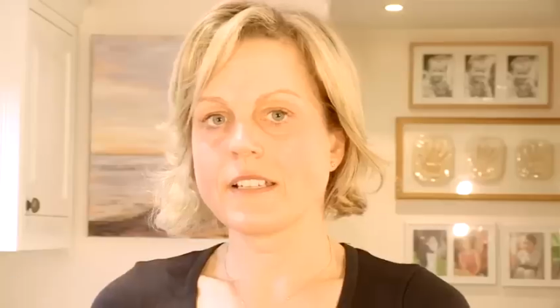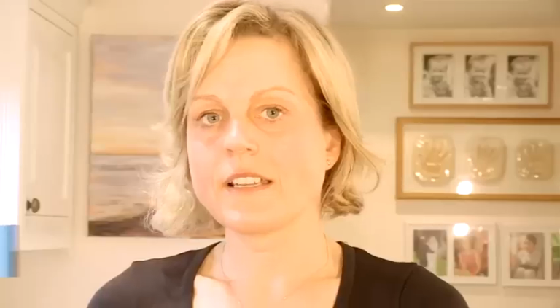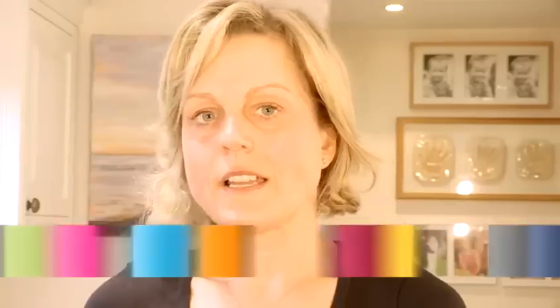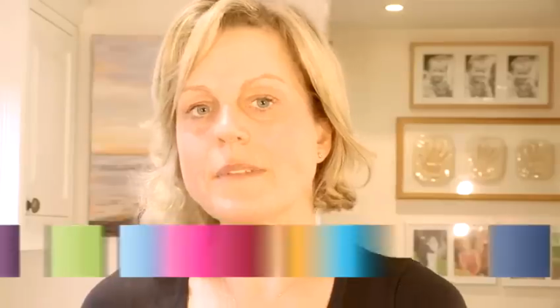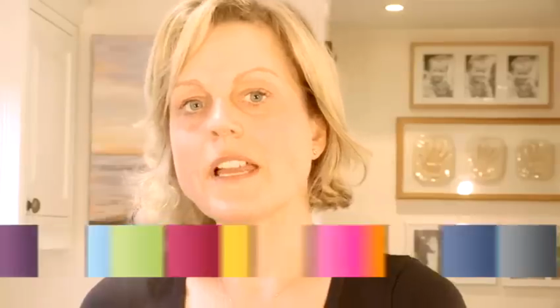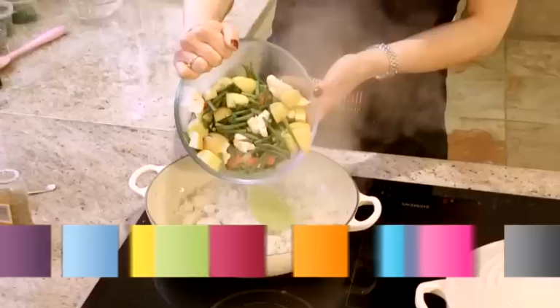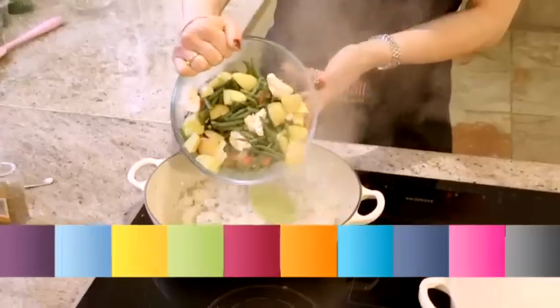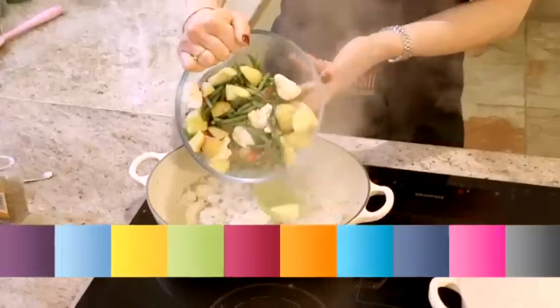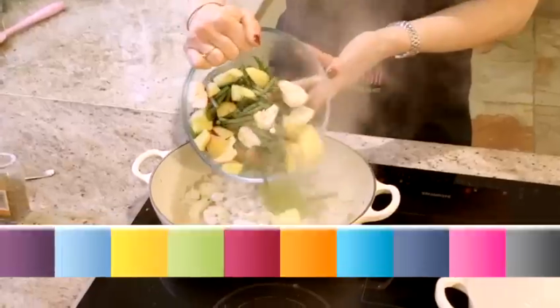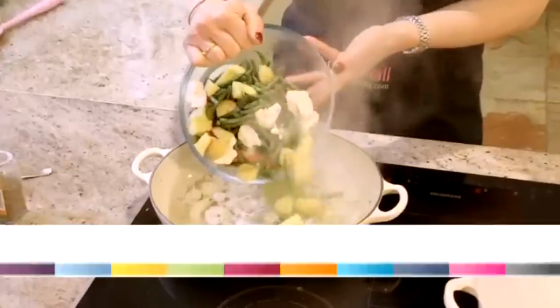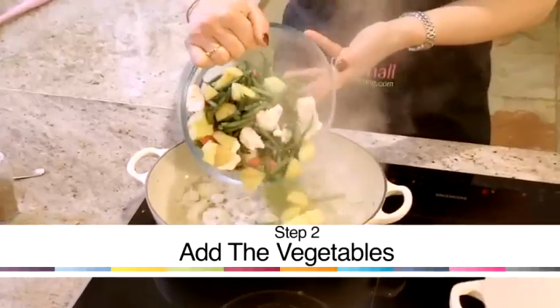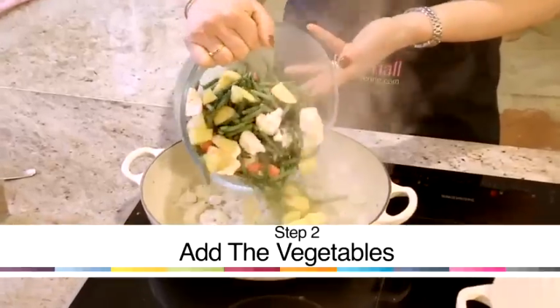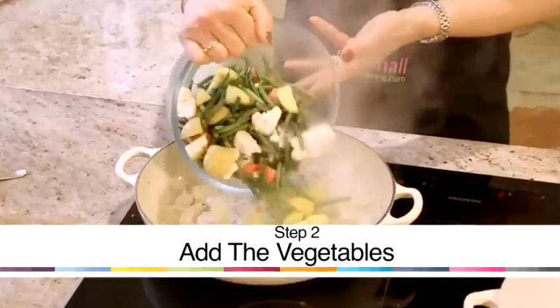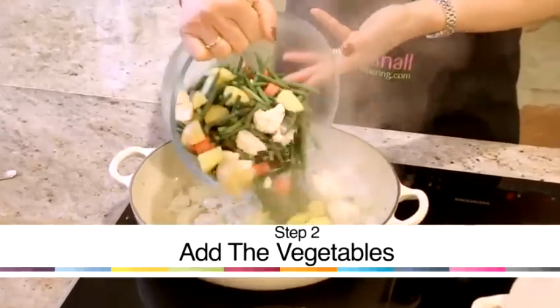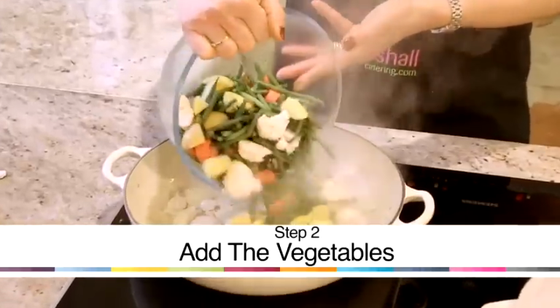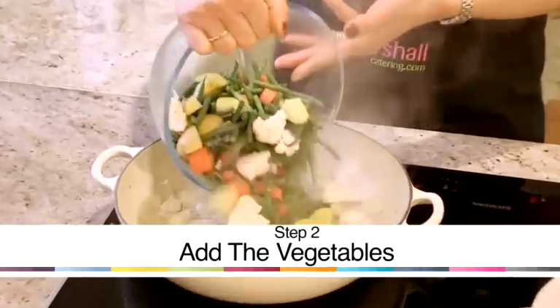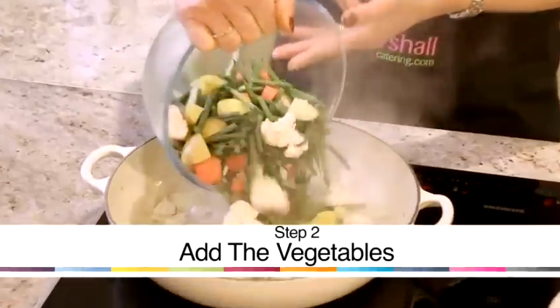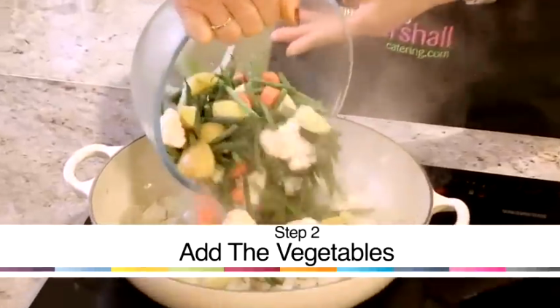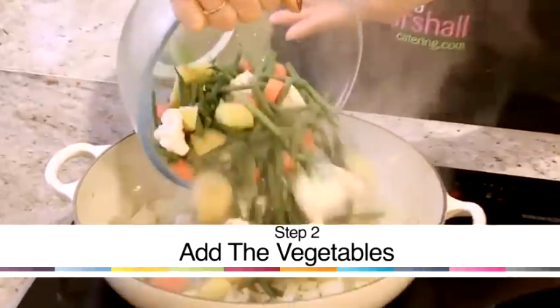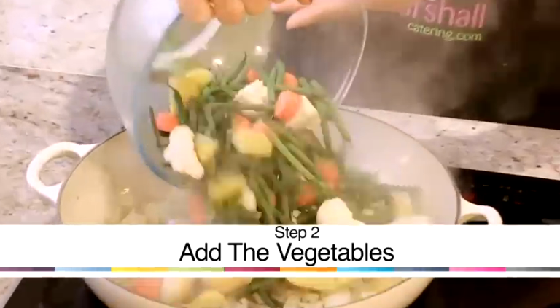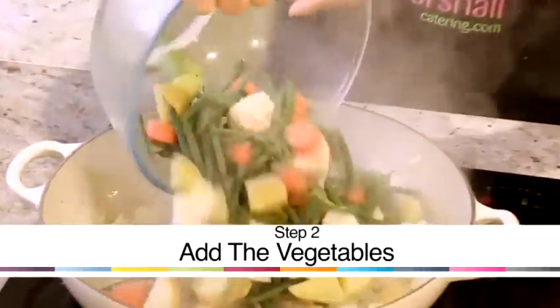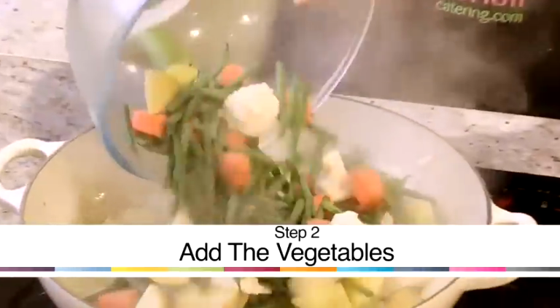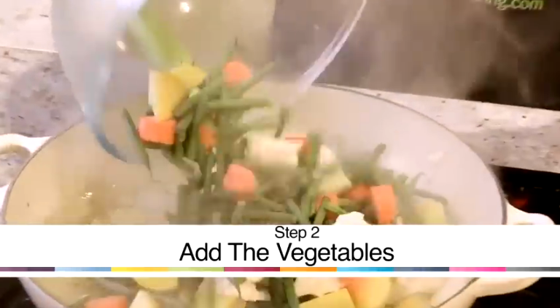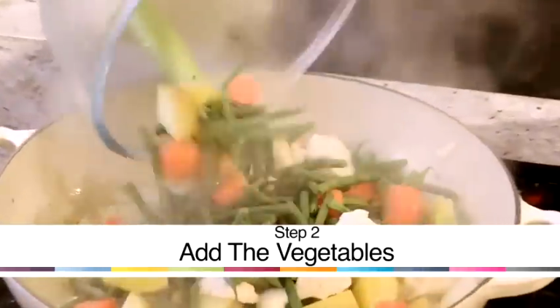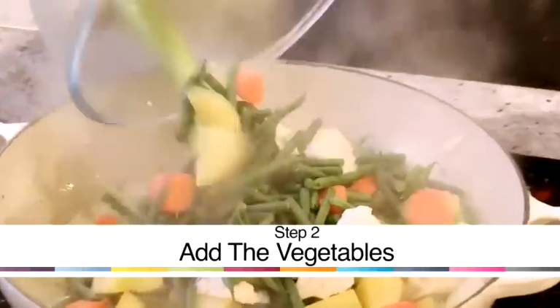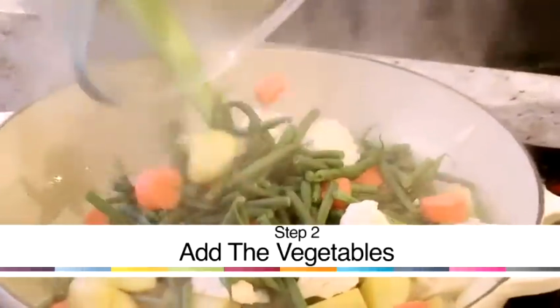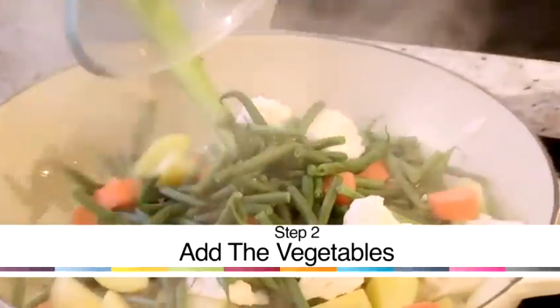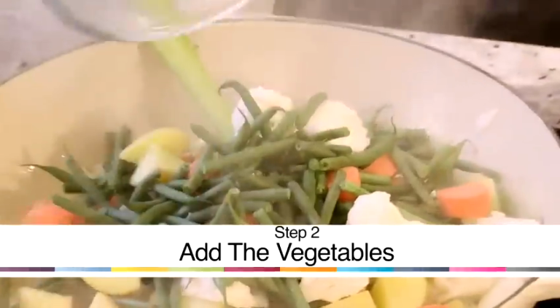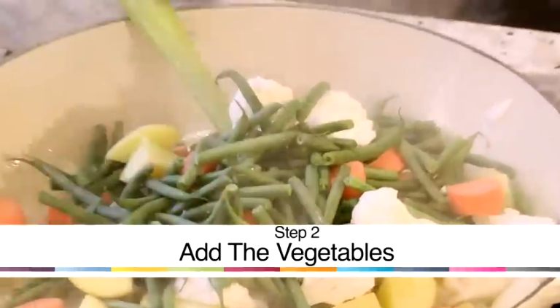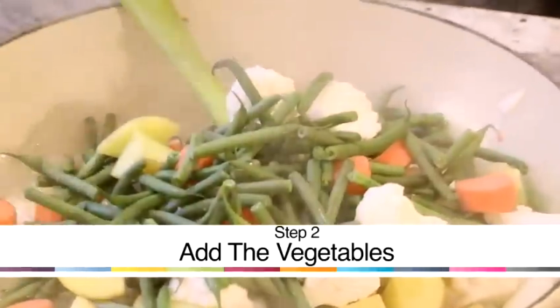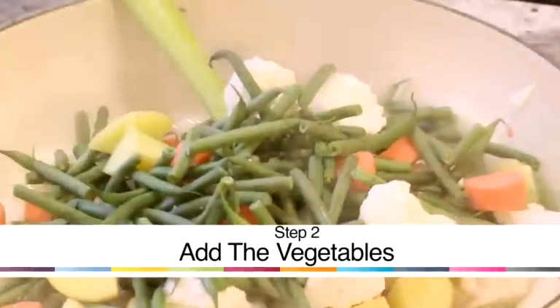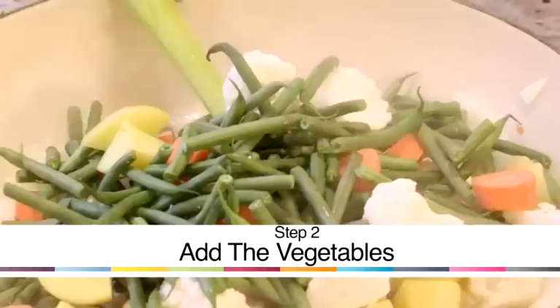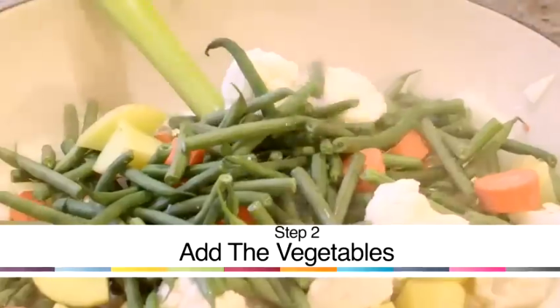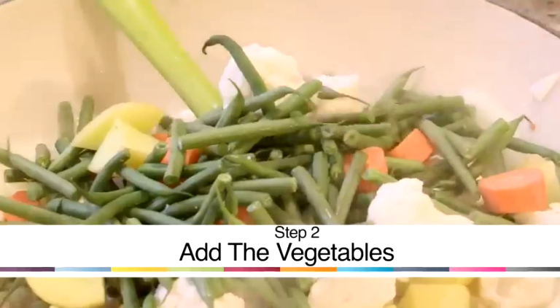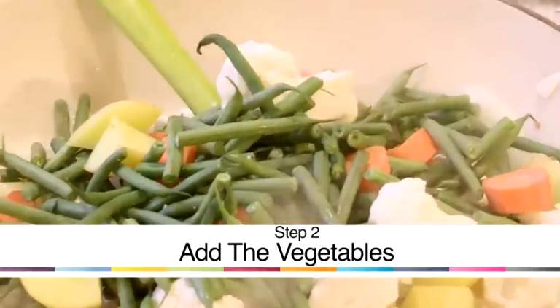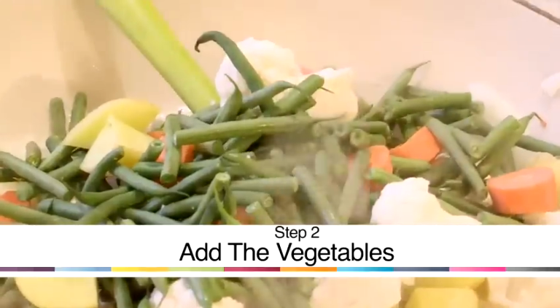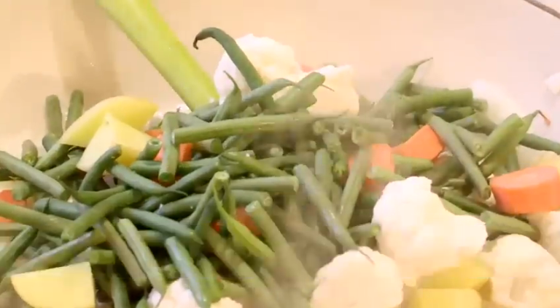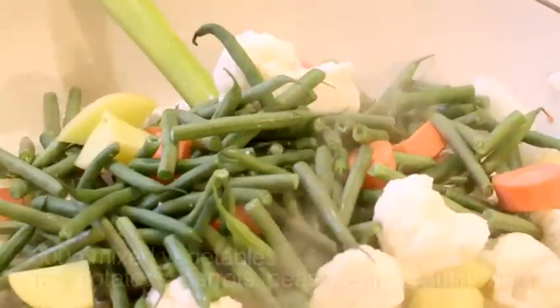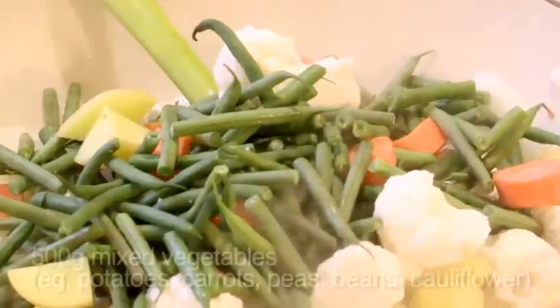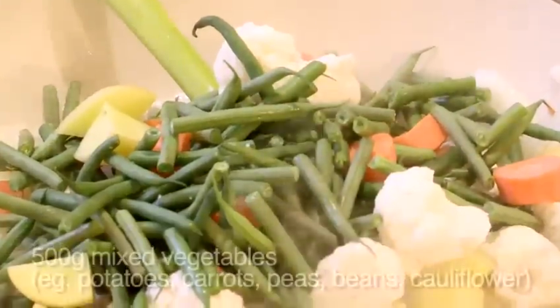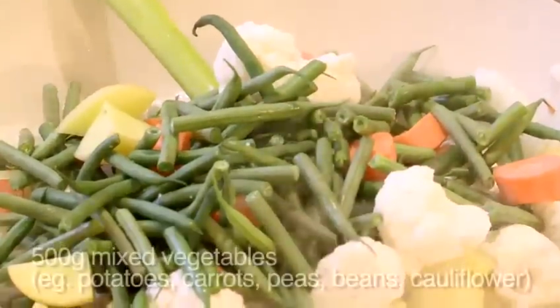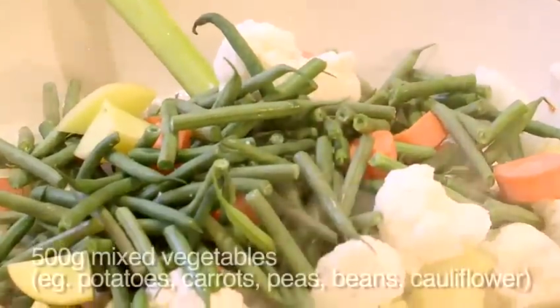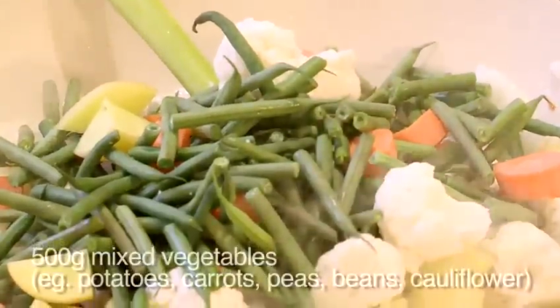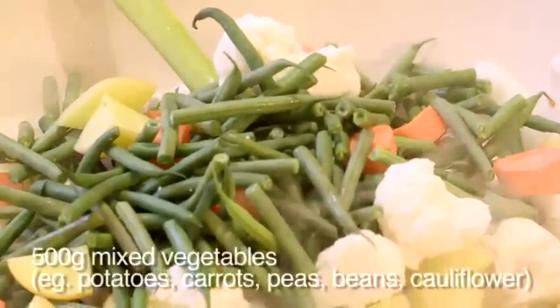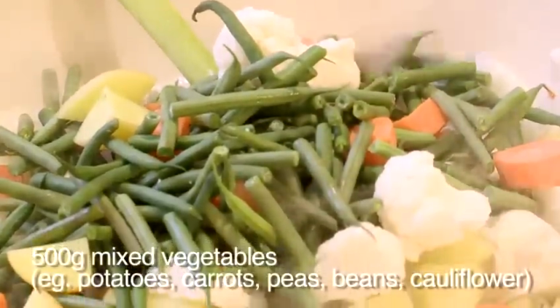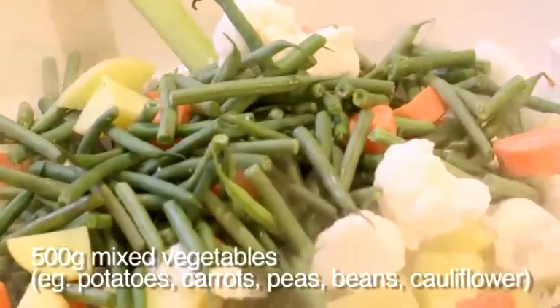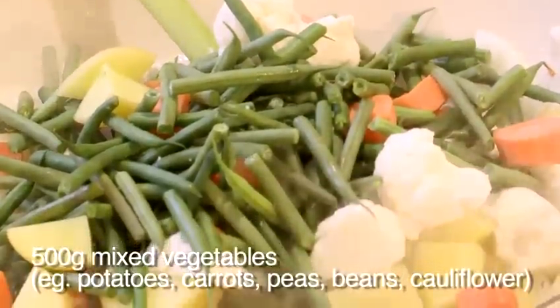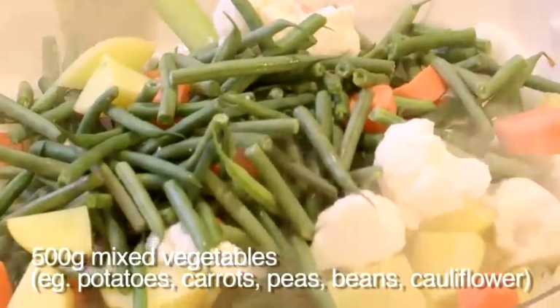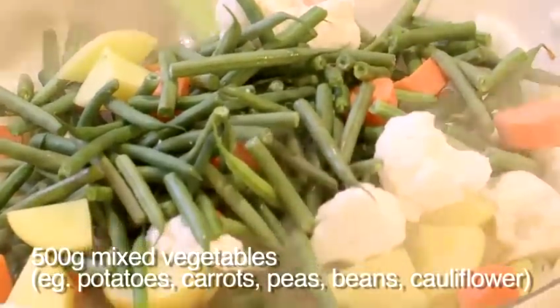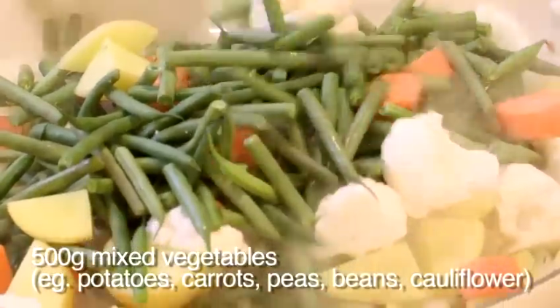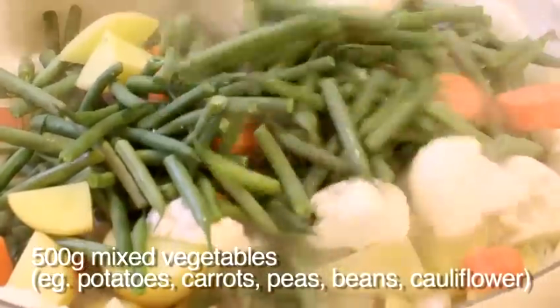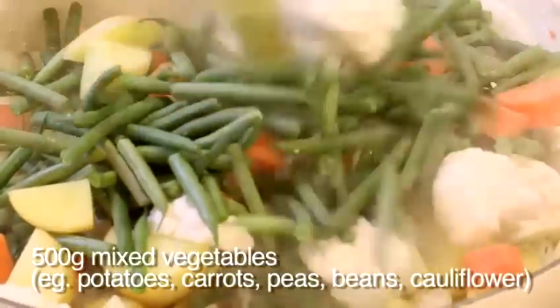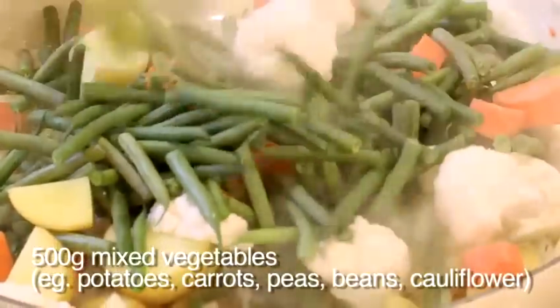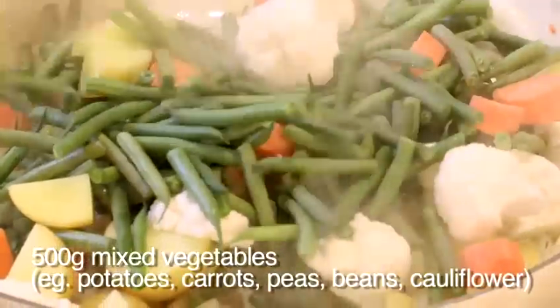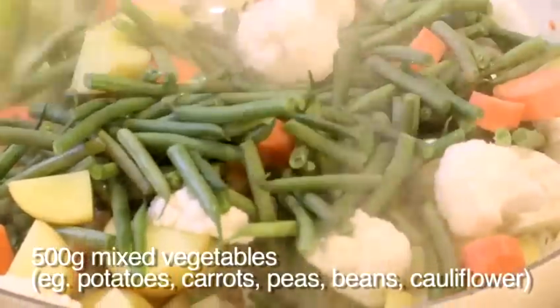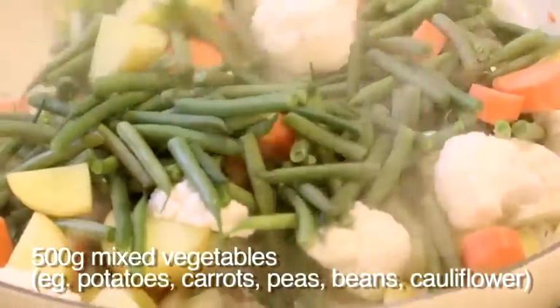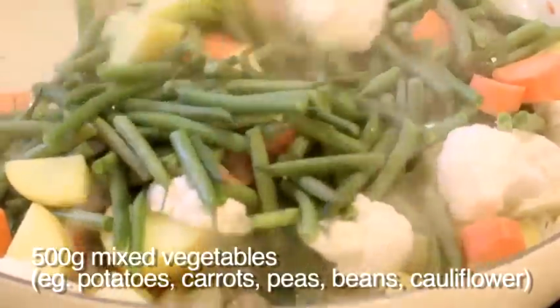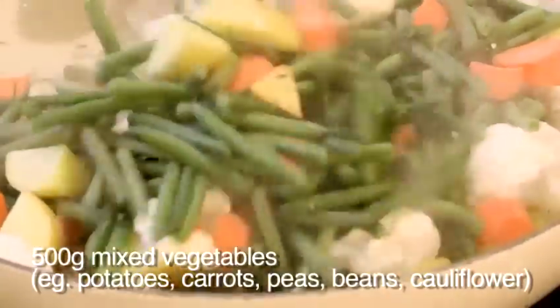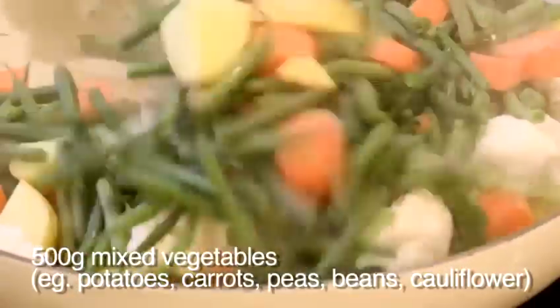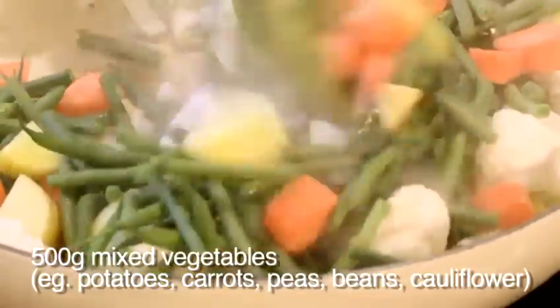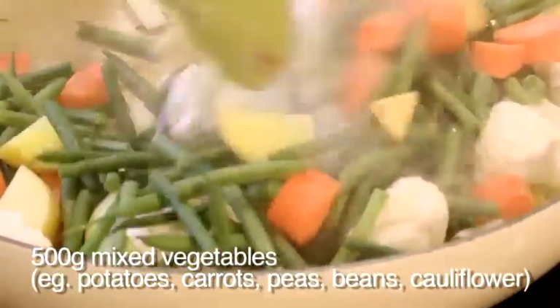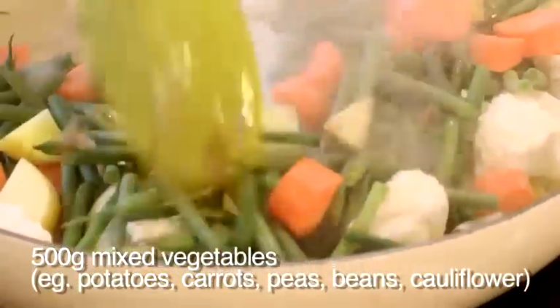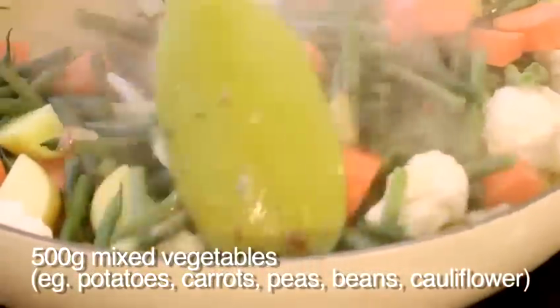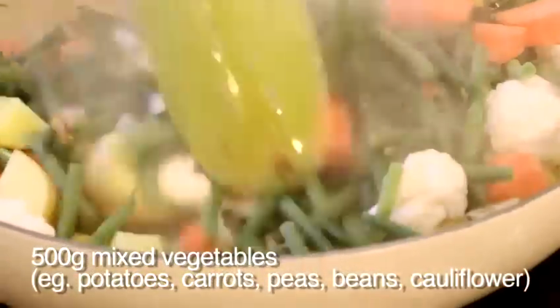I'm now going to add potatoes, cauliflower, green beans and carrots and cook these through for three to four minutes.